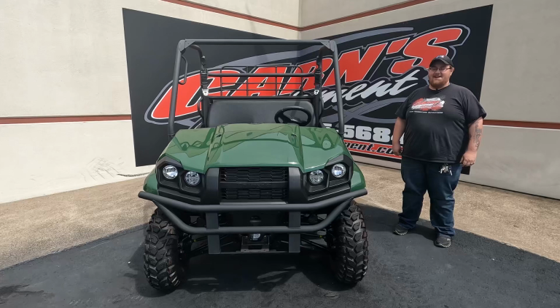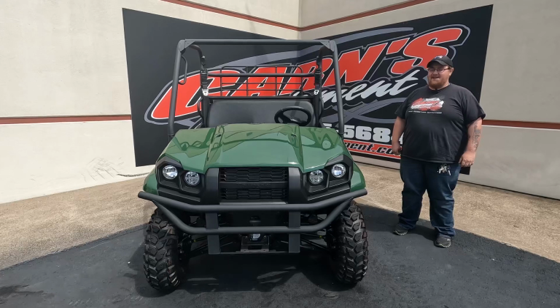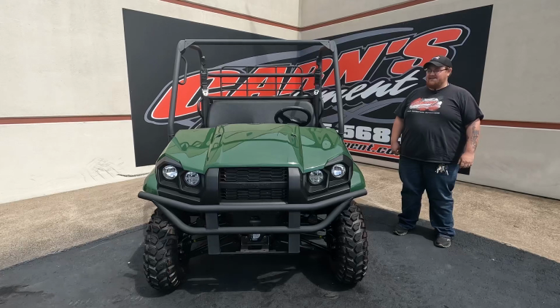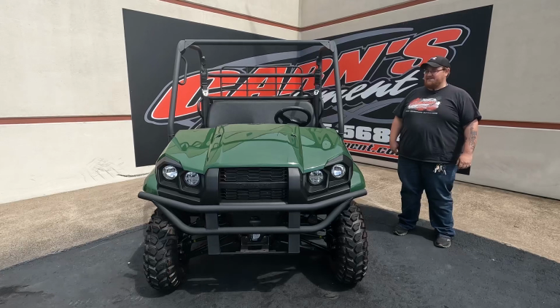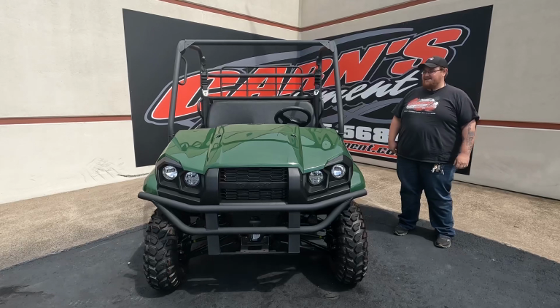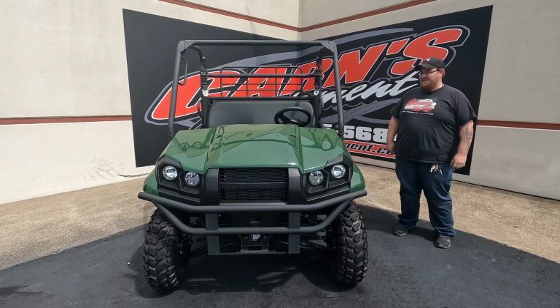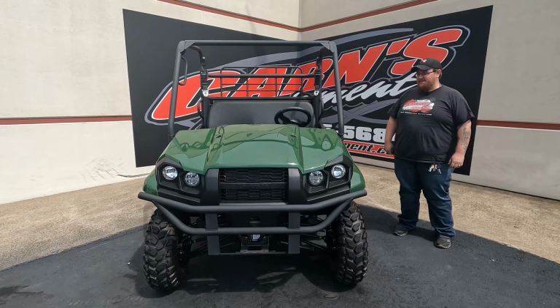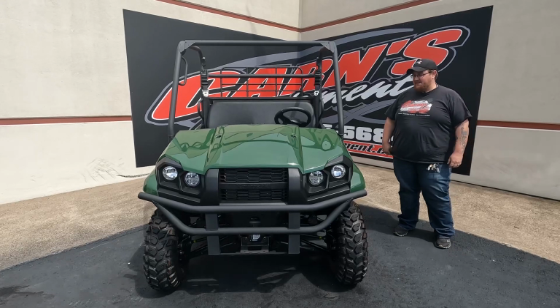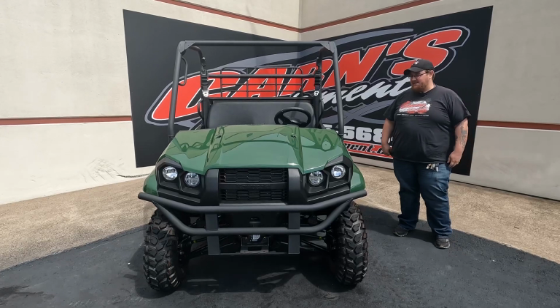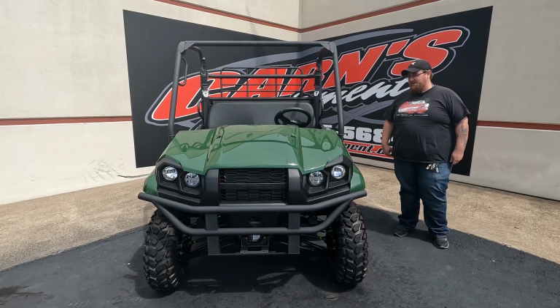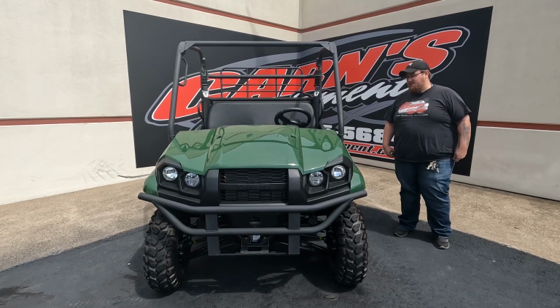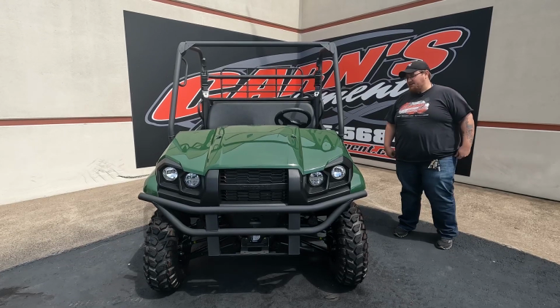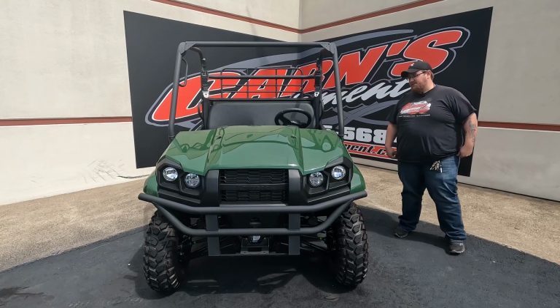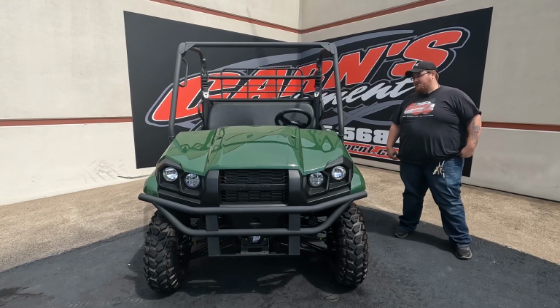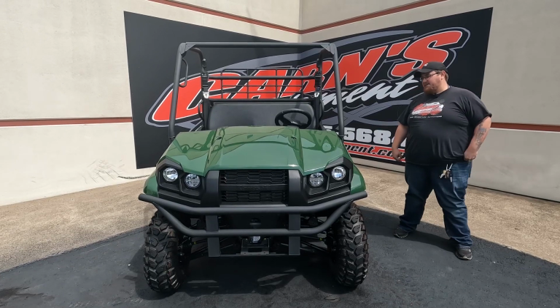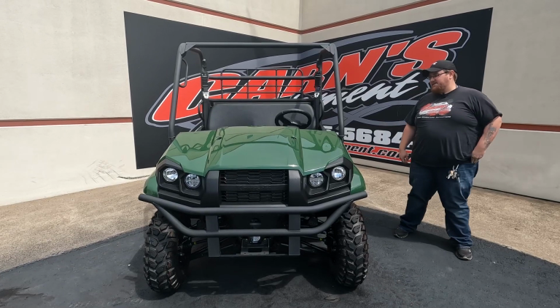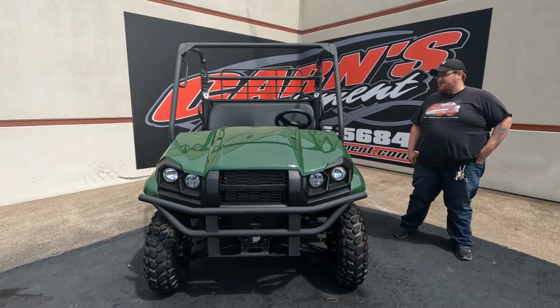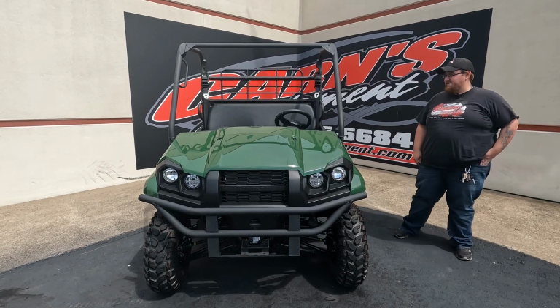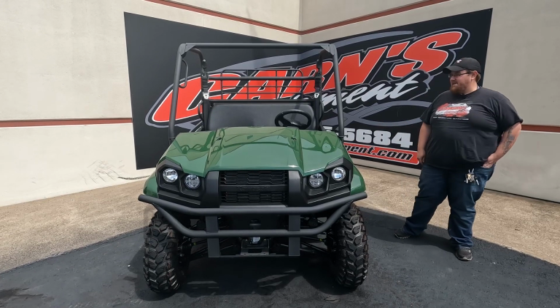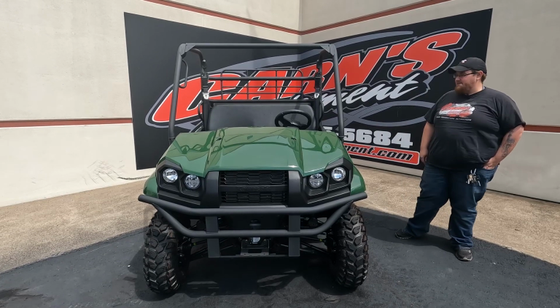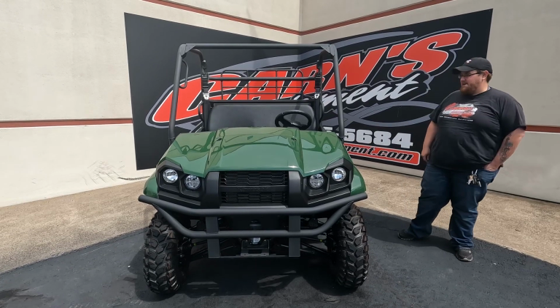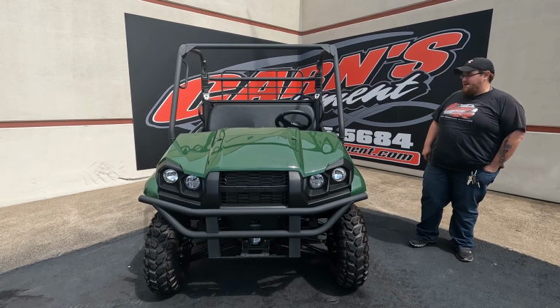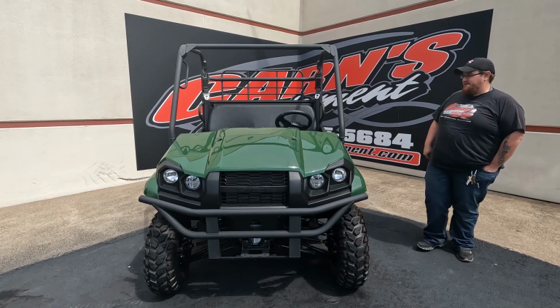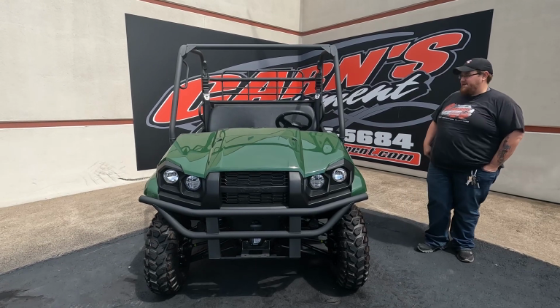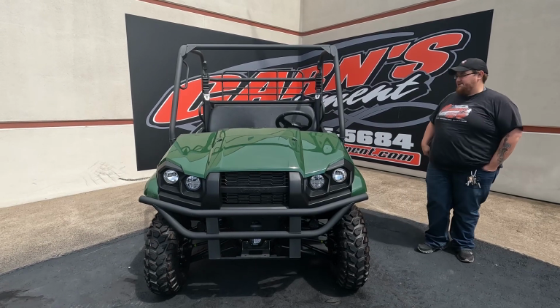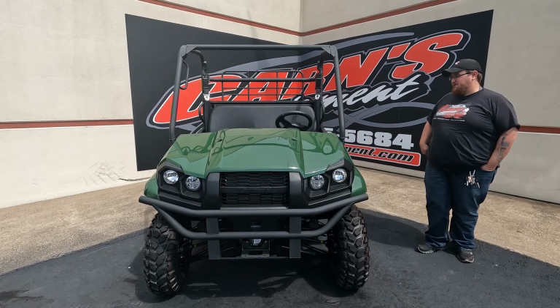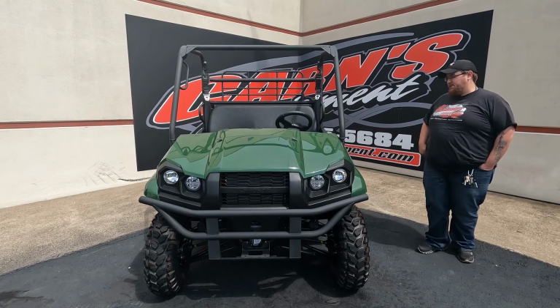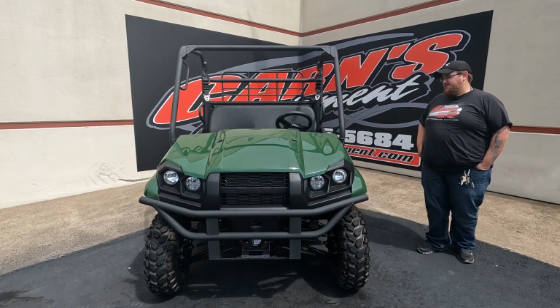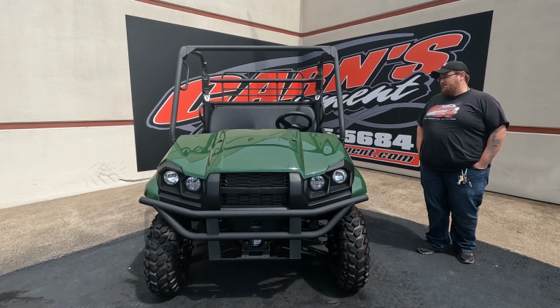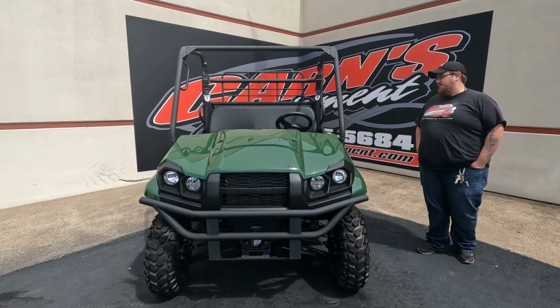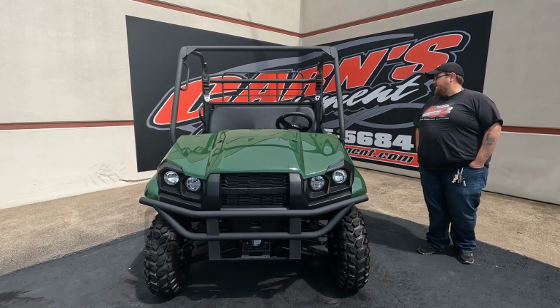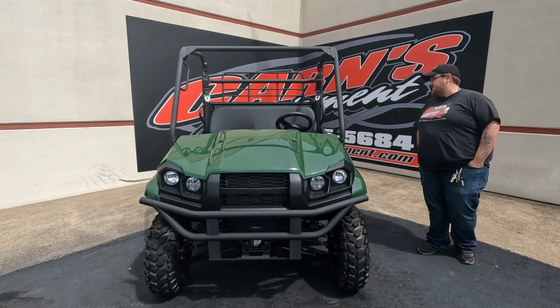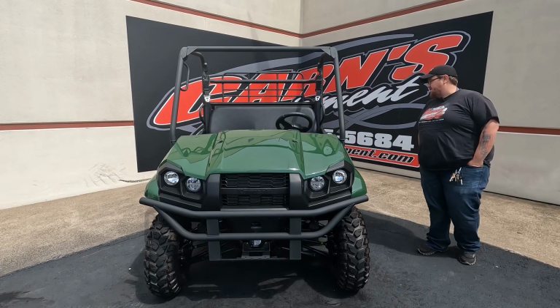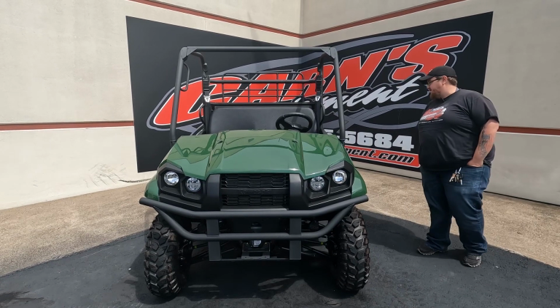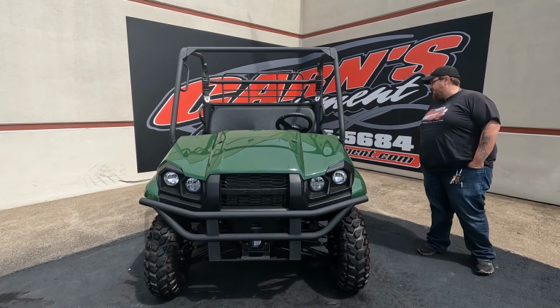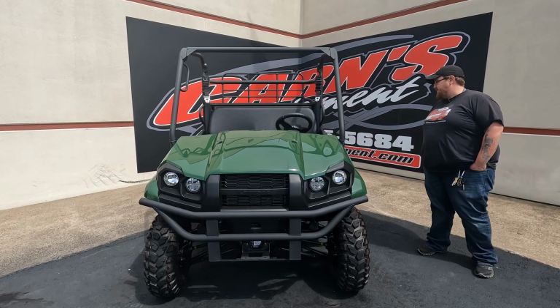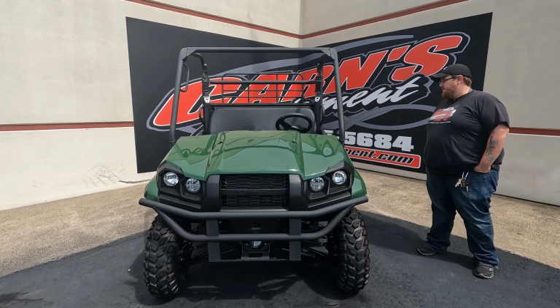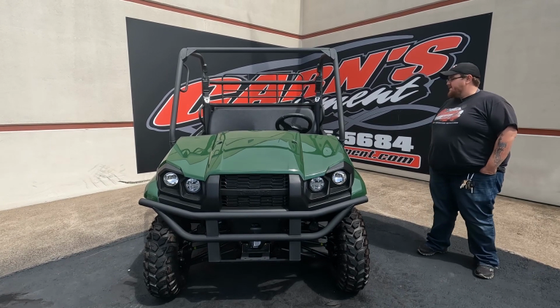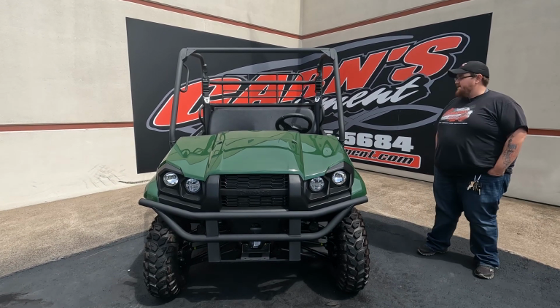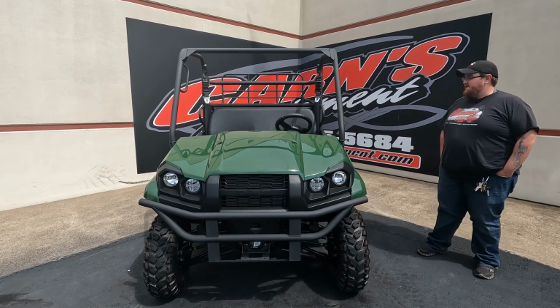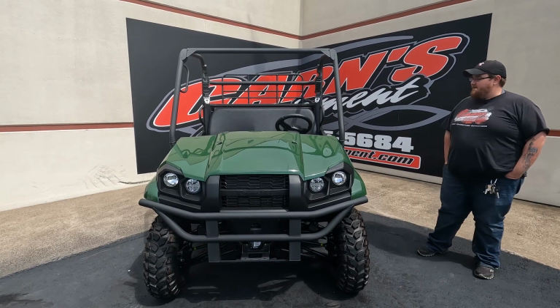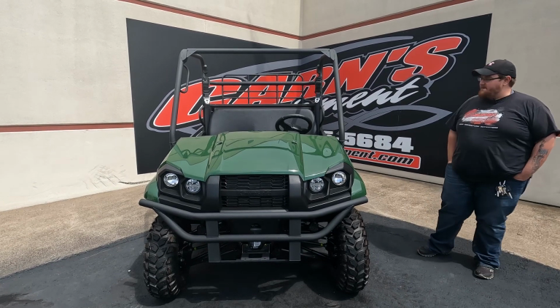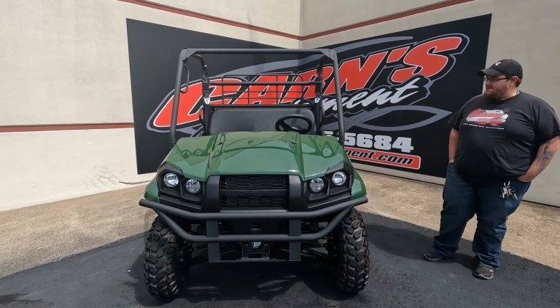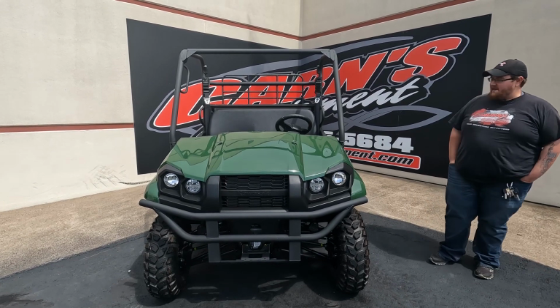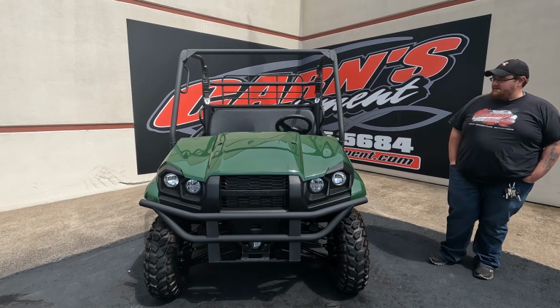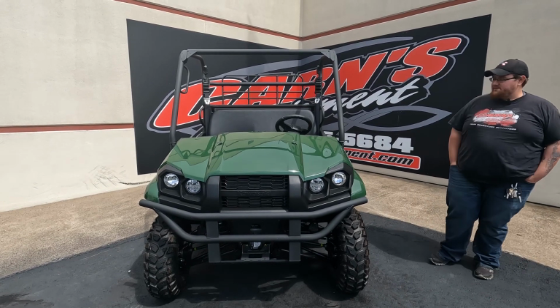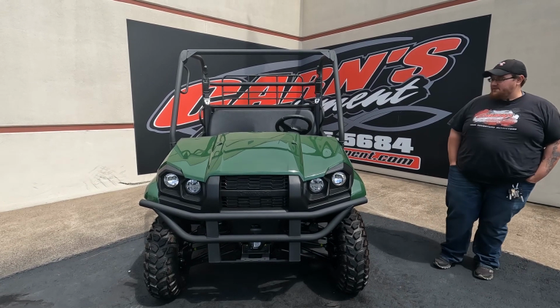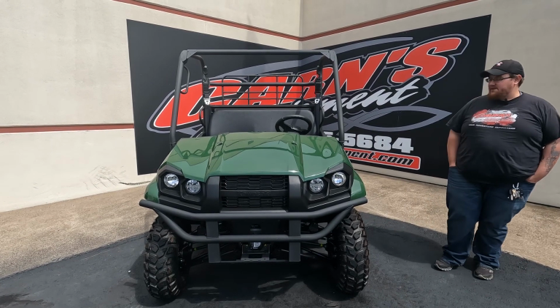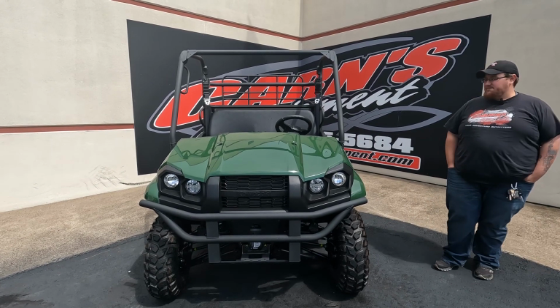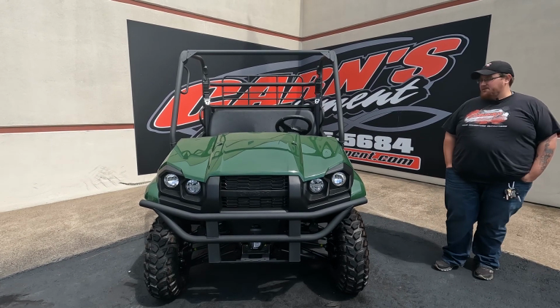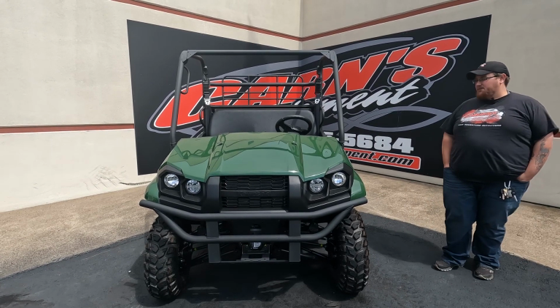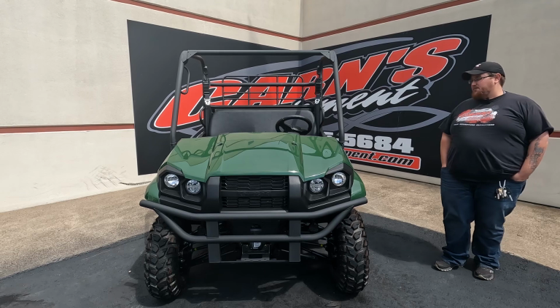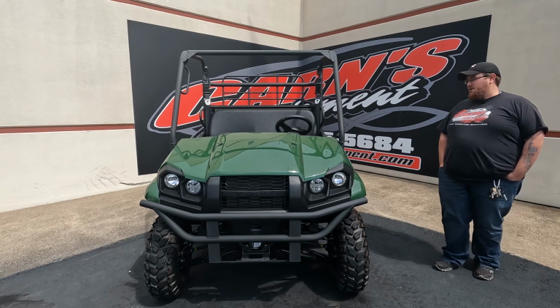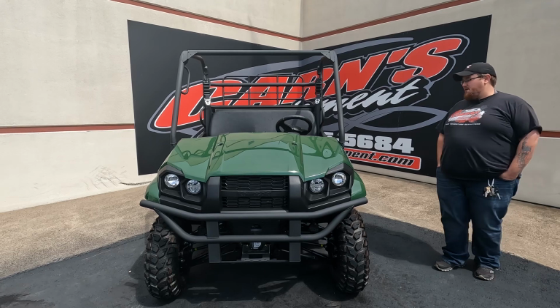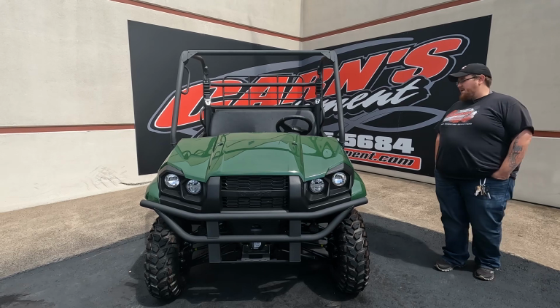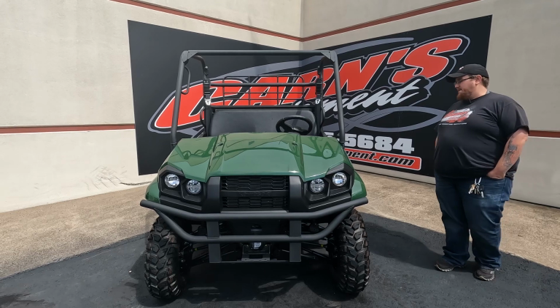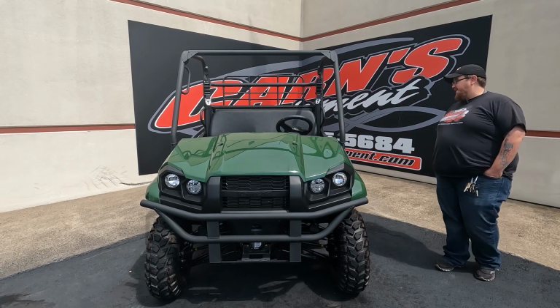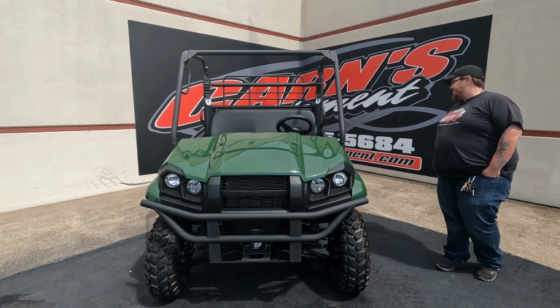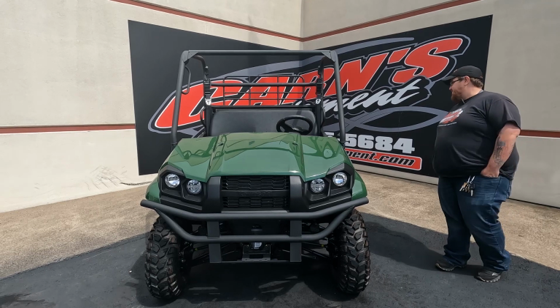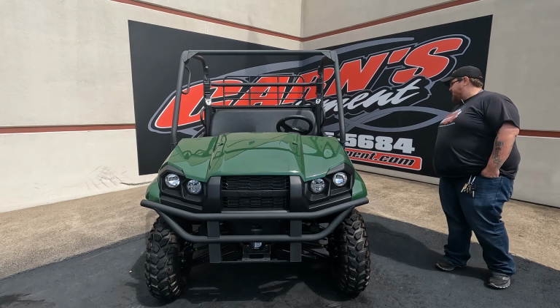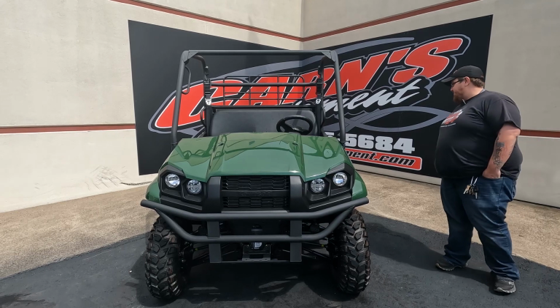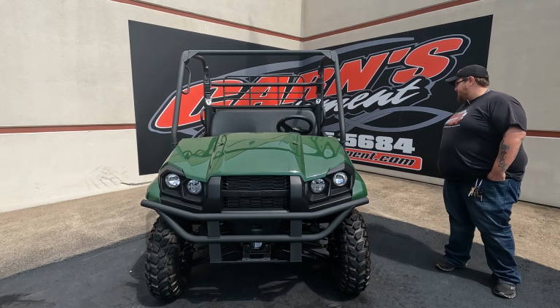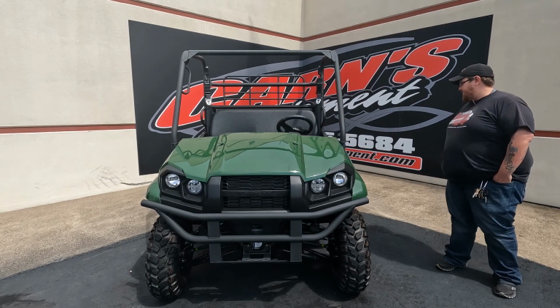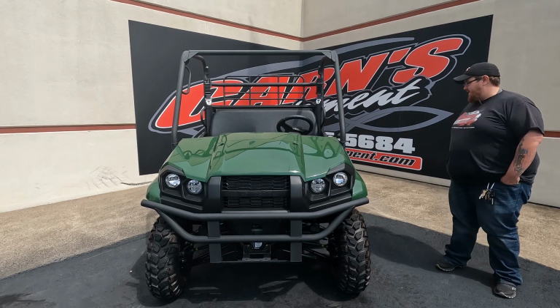Hi, this is Derek down here at Cards Equipment. Today we have a 2023 Kawasaki Mule Pro MX EPS.